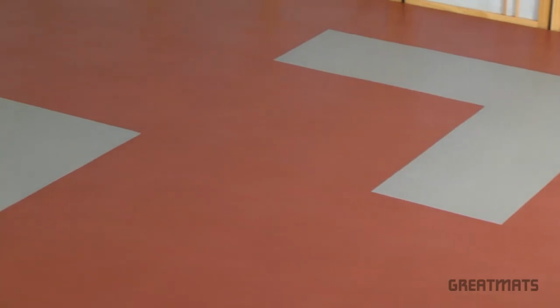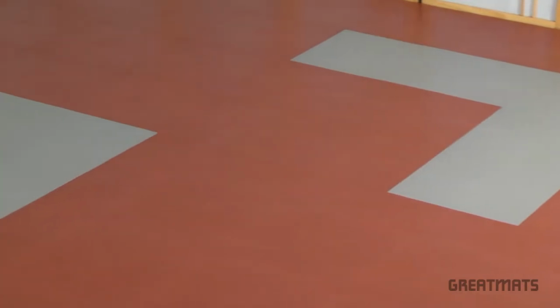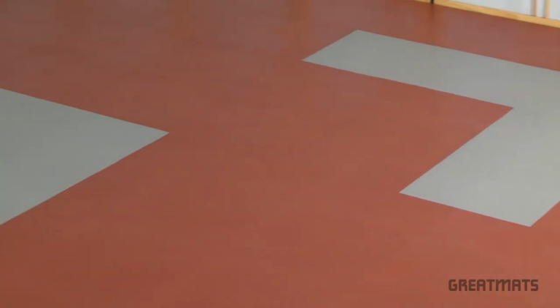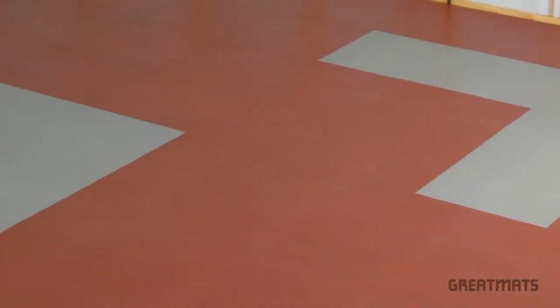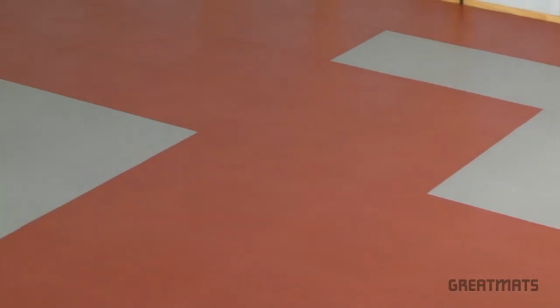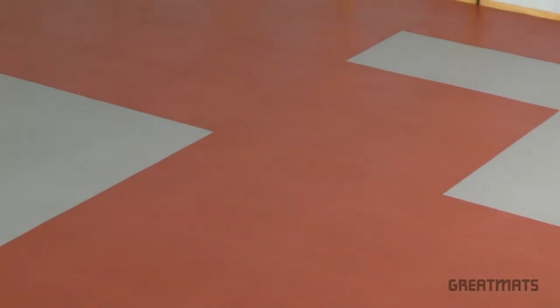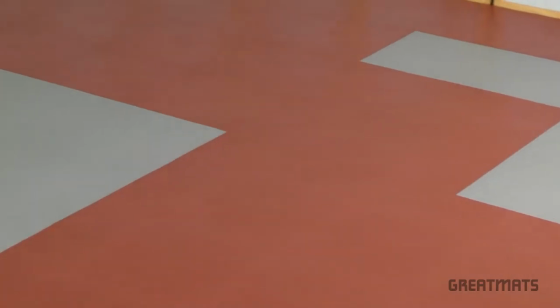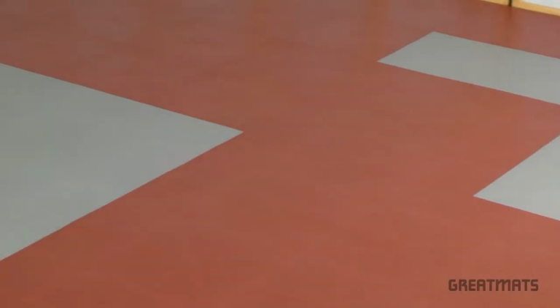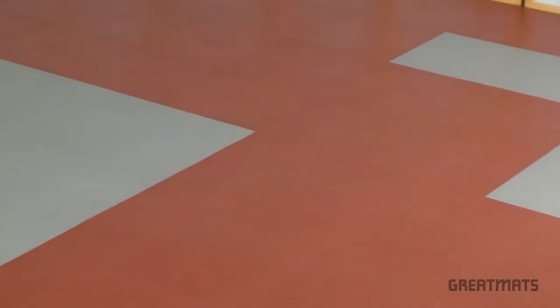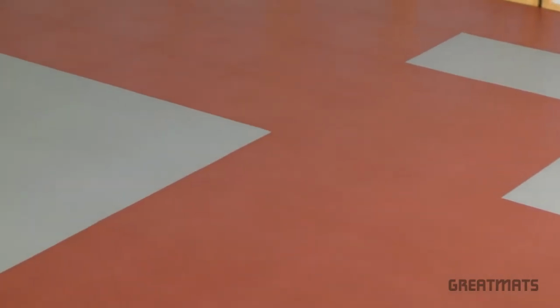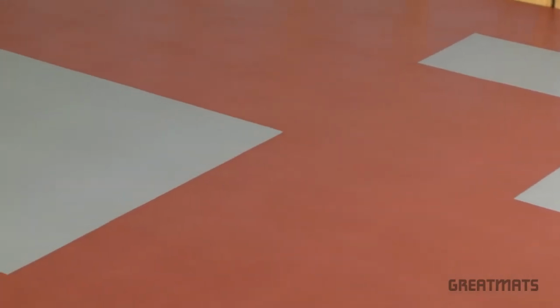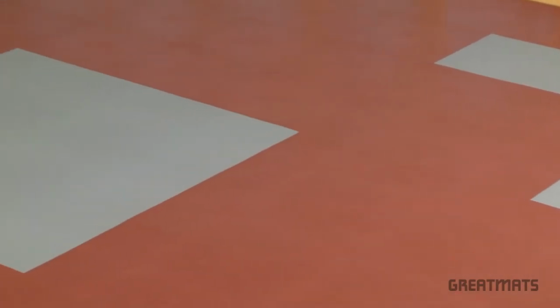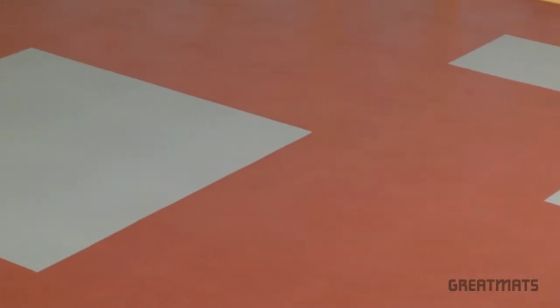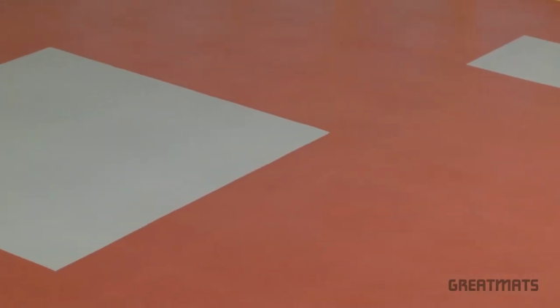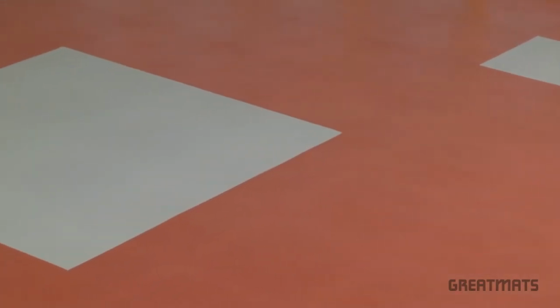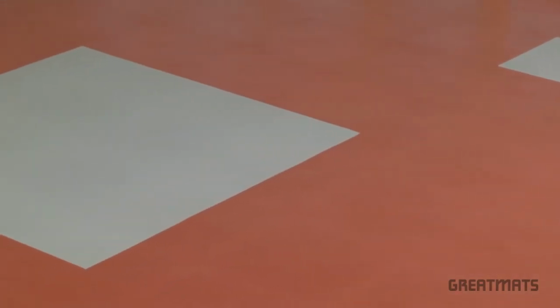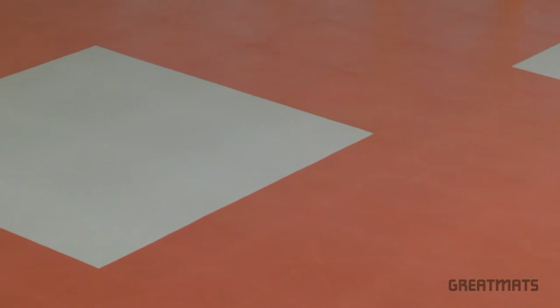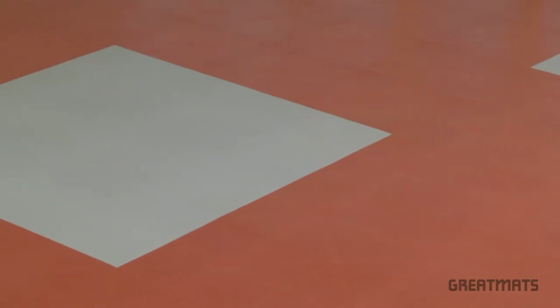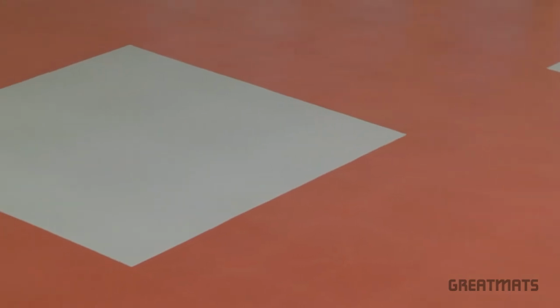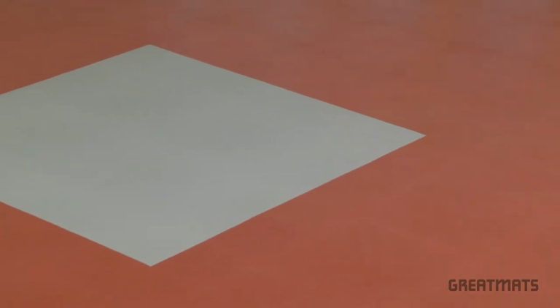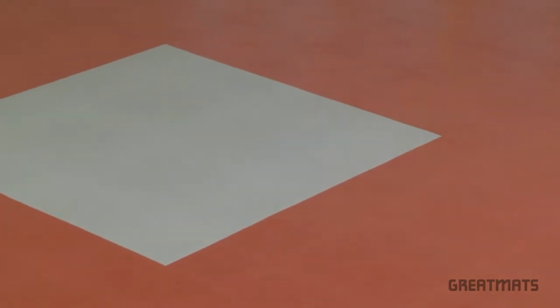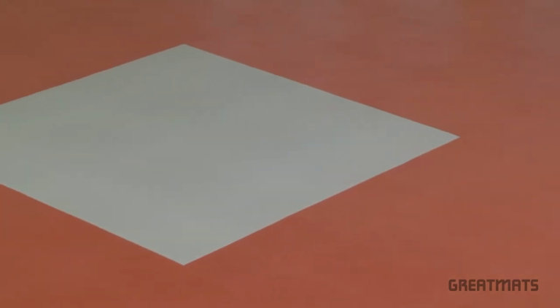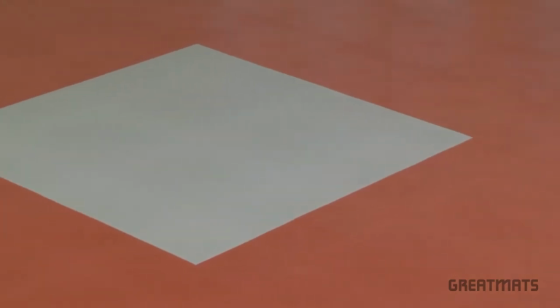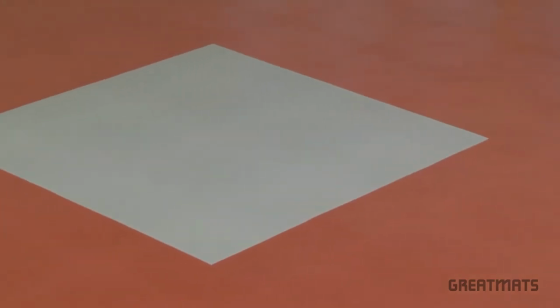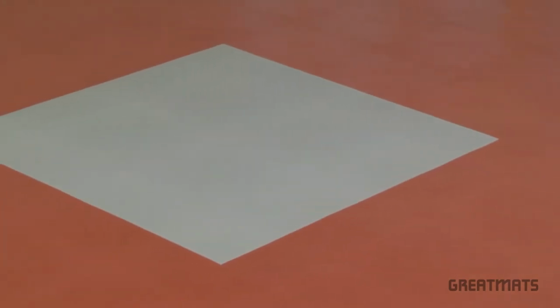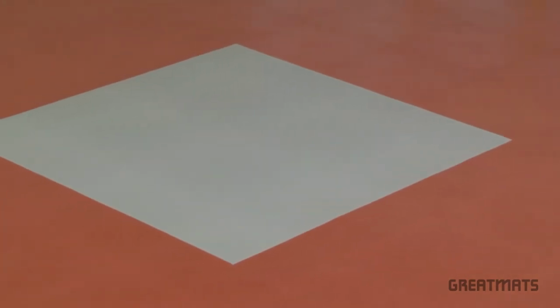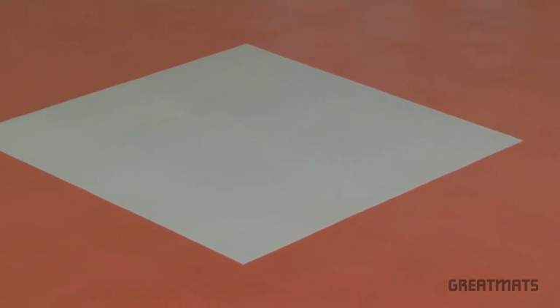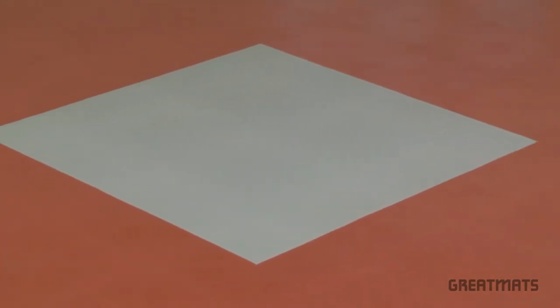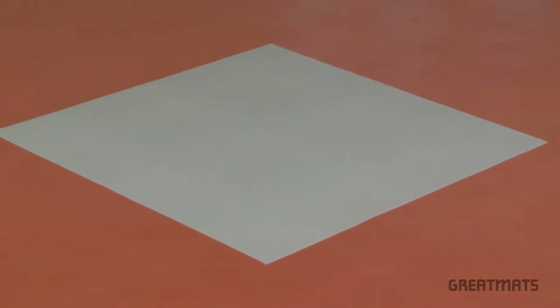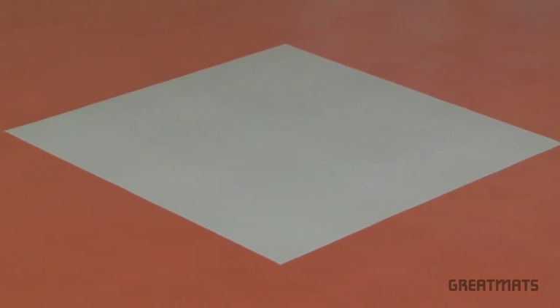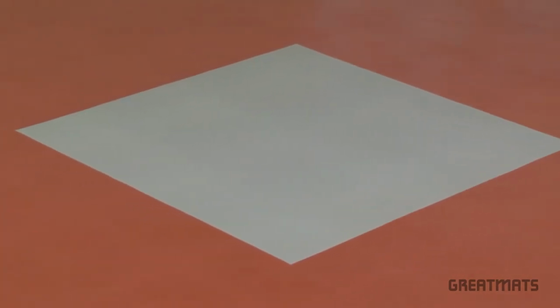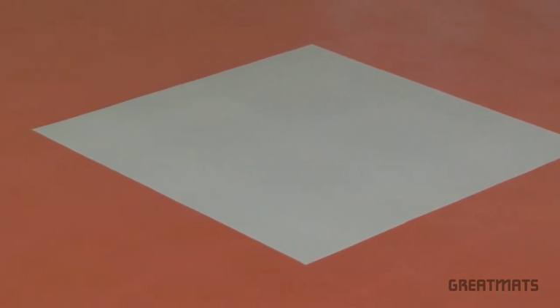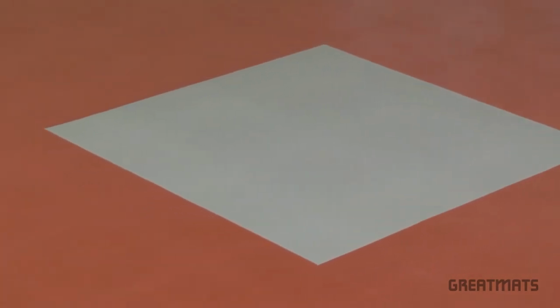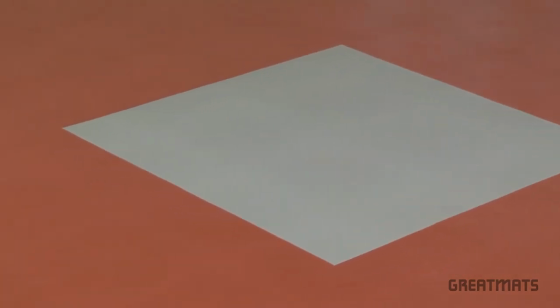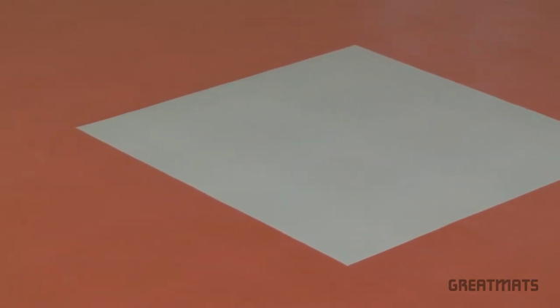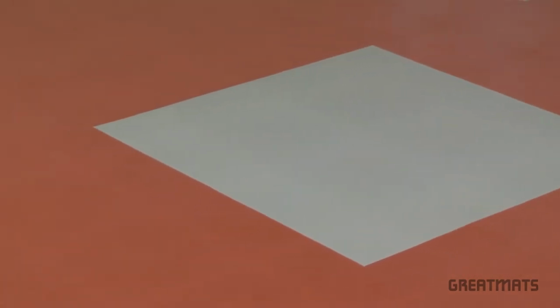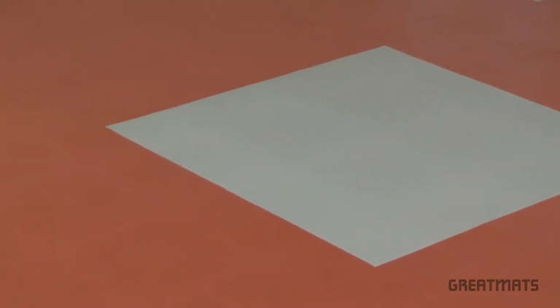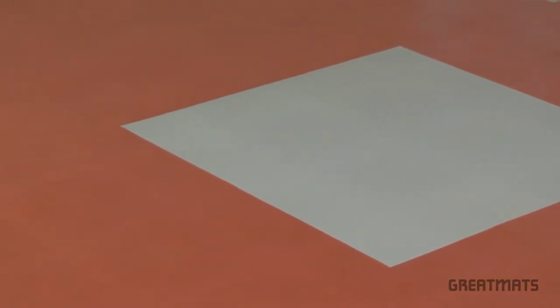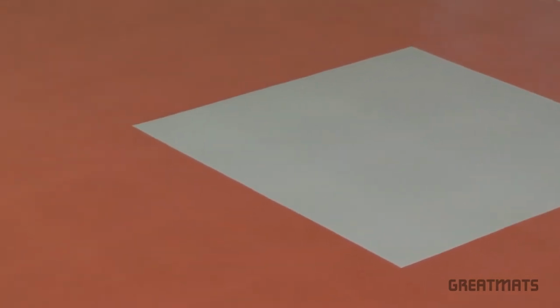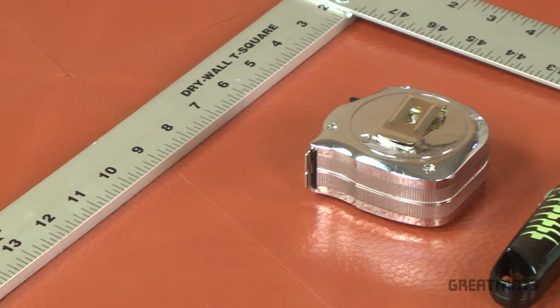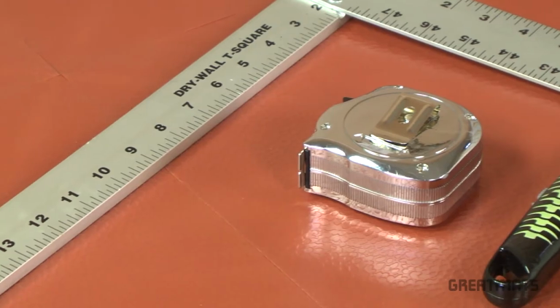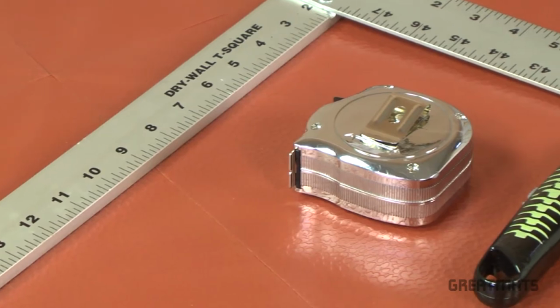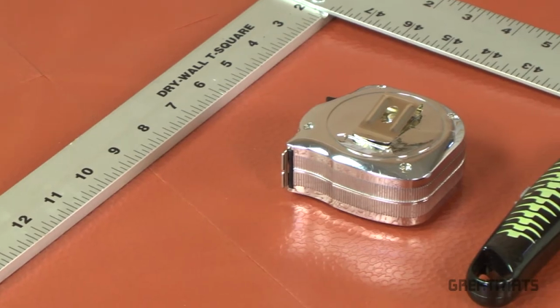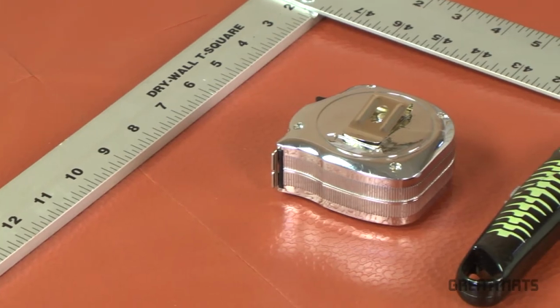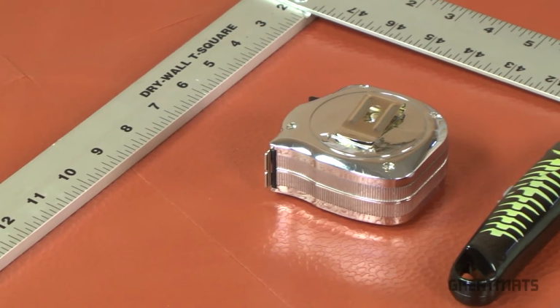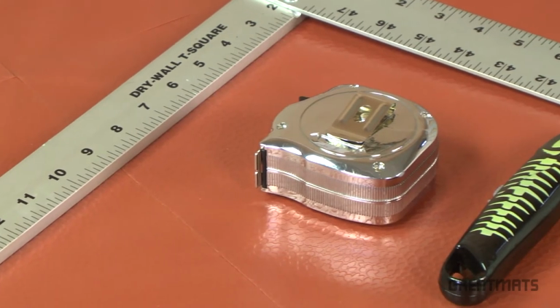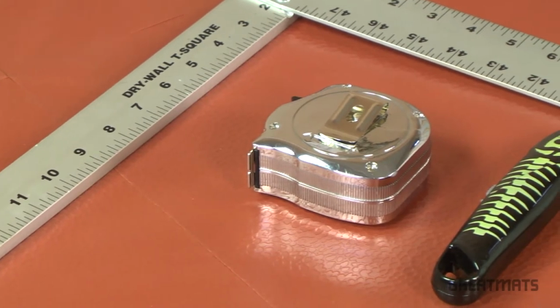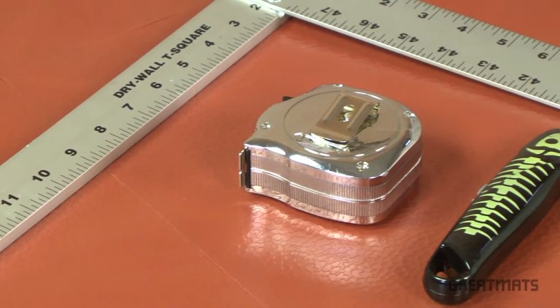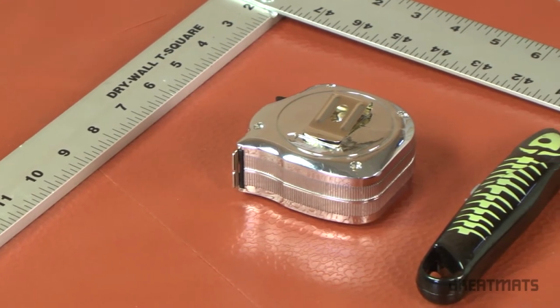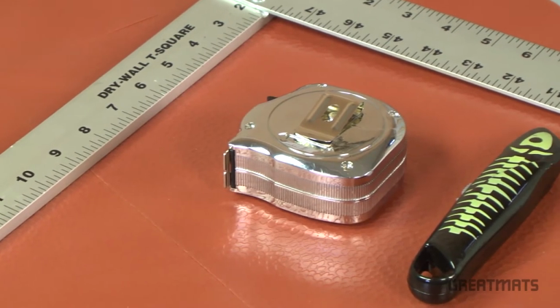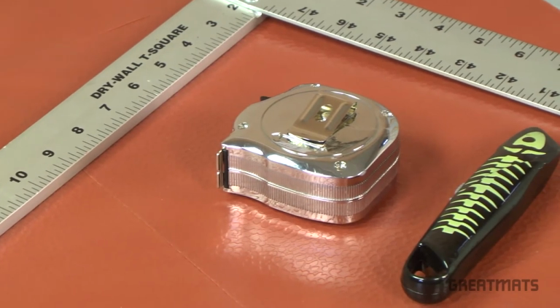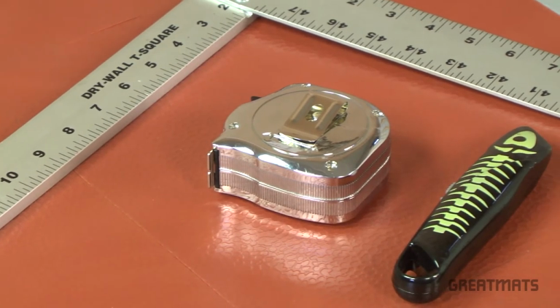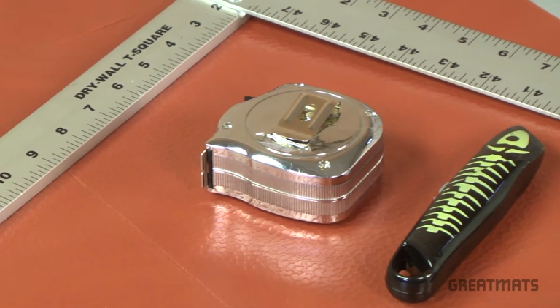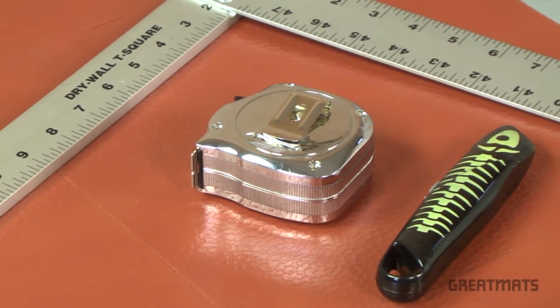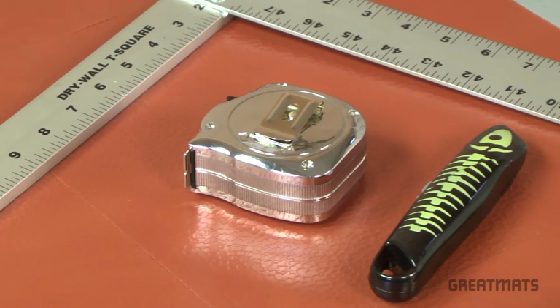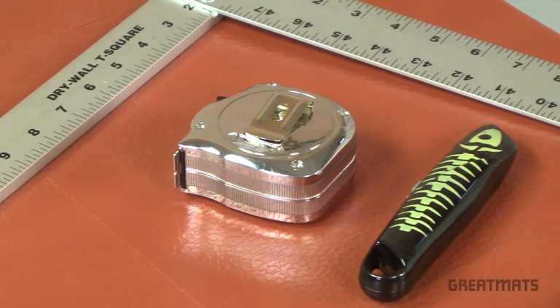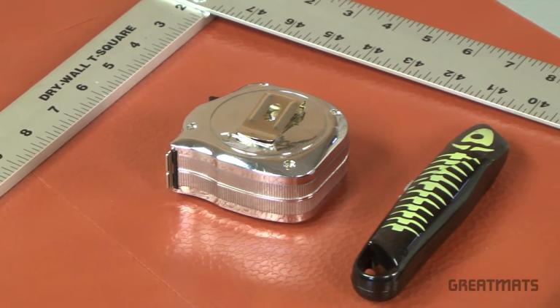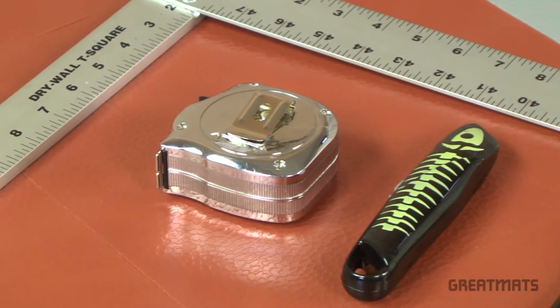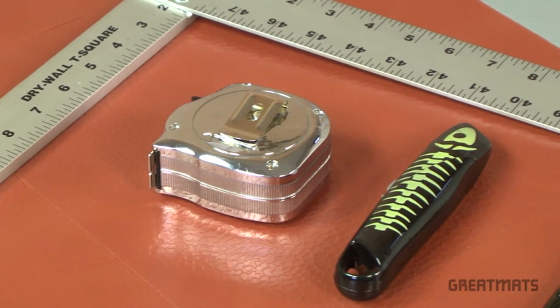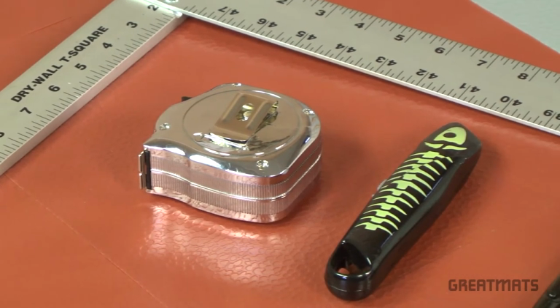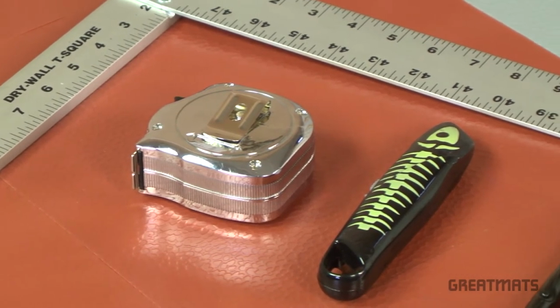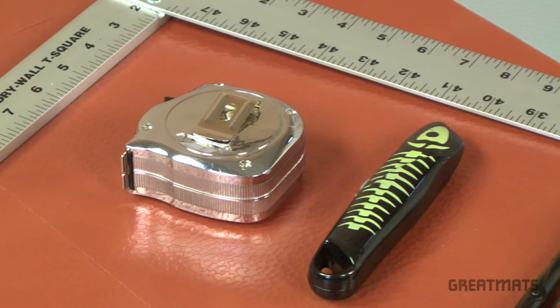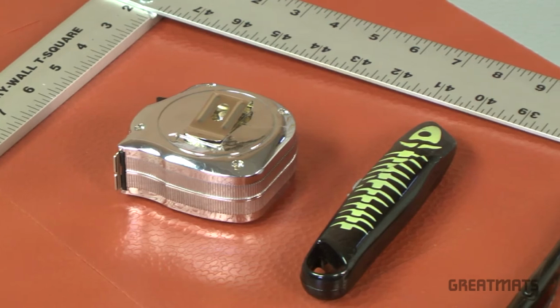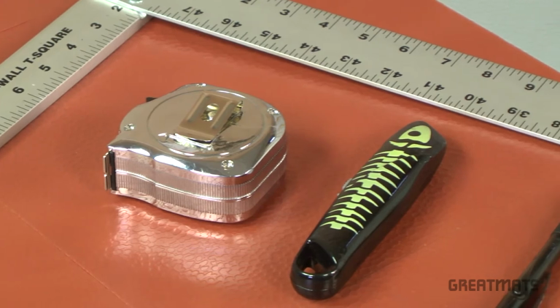If customization is desired, that's easy as well. All you'll need is a tape measure, straight edge, pen, and sharp utility knife.